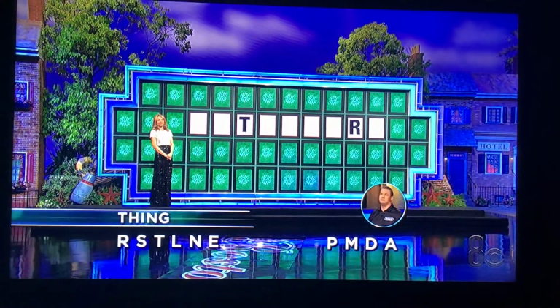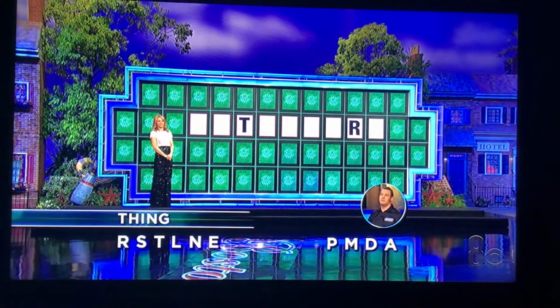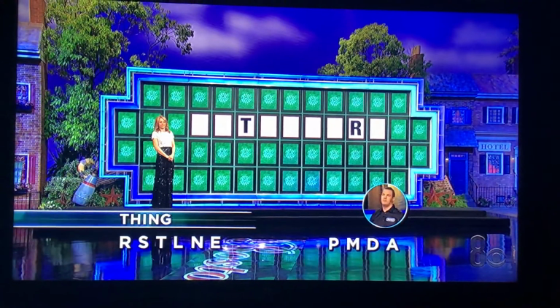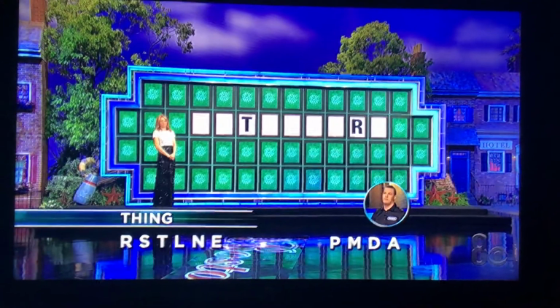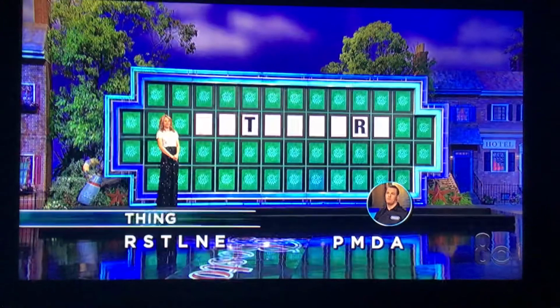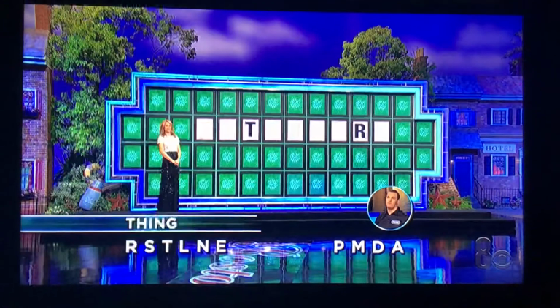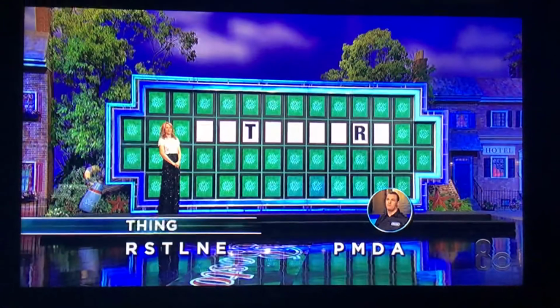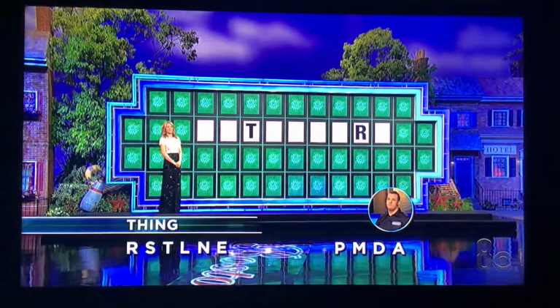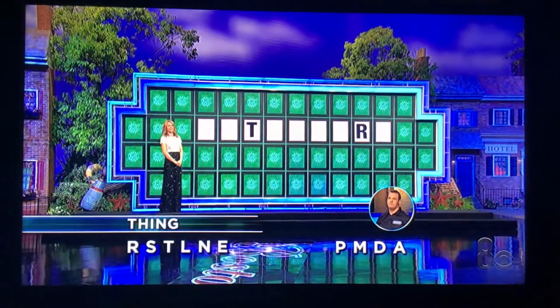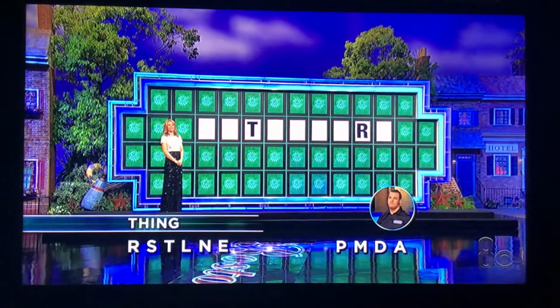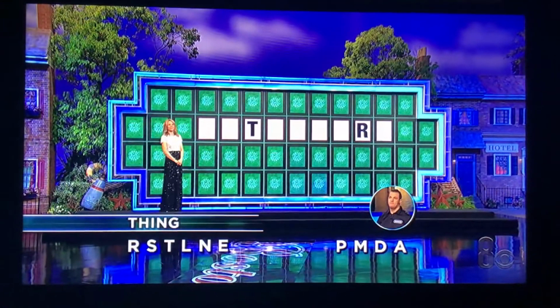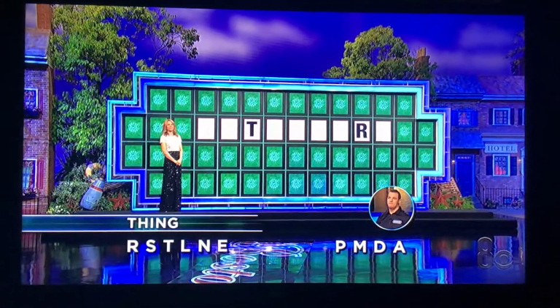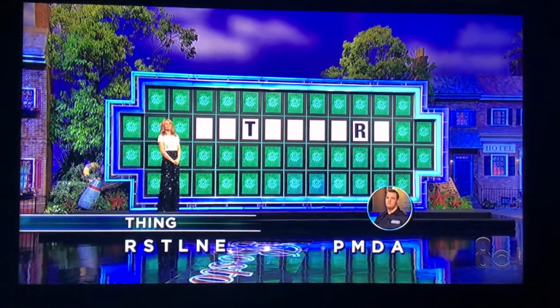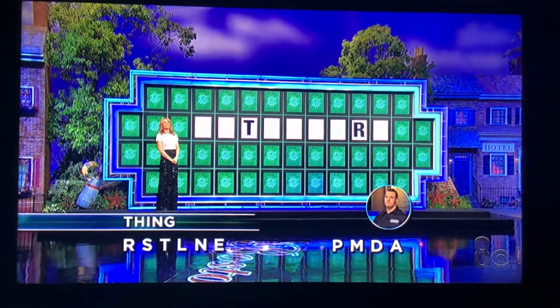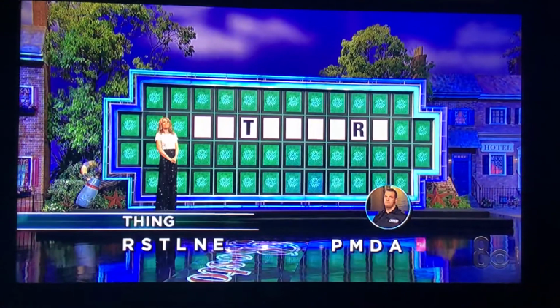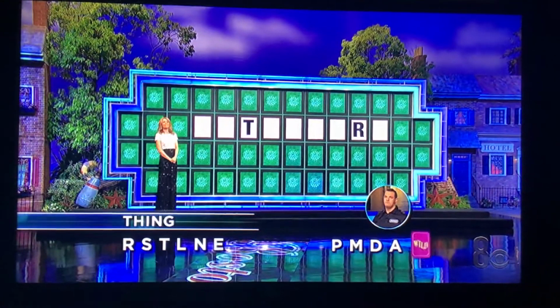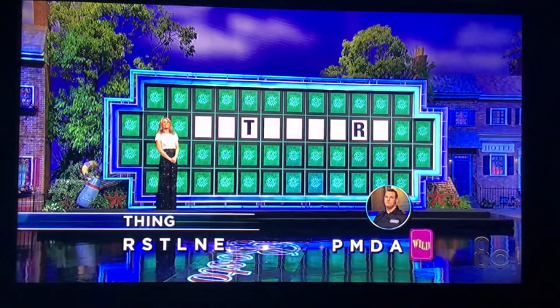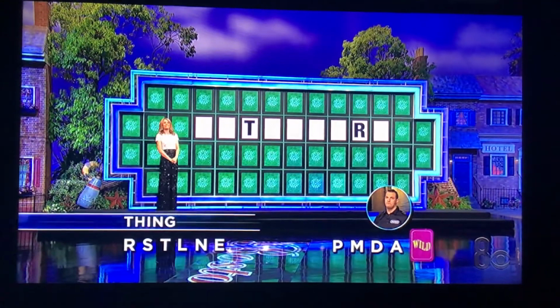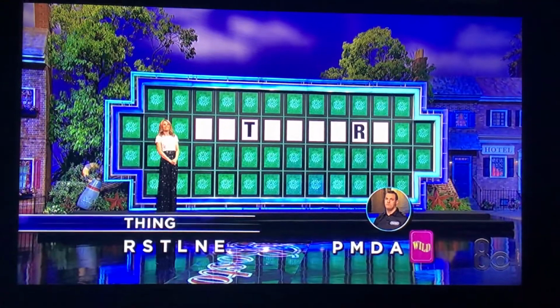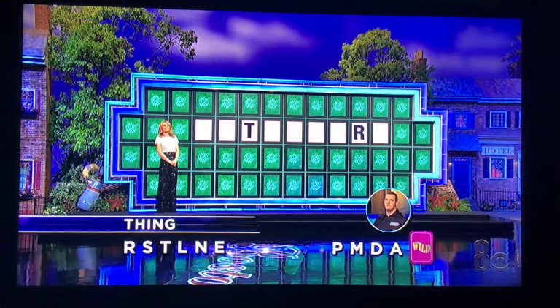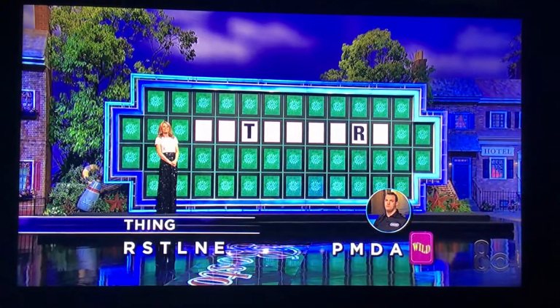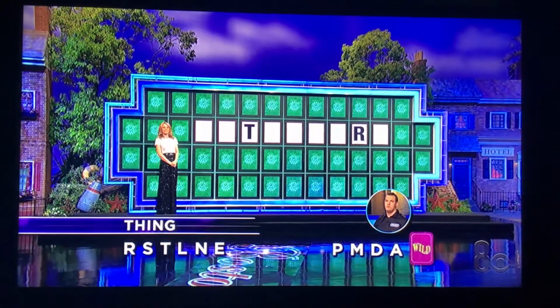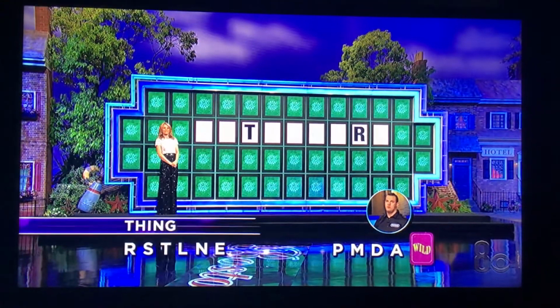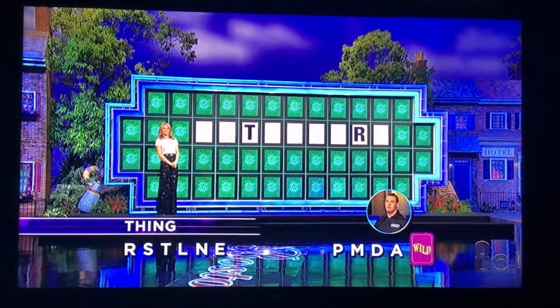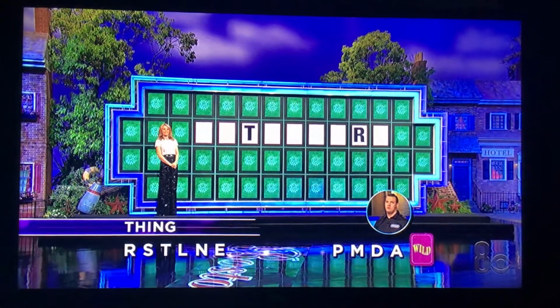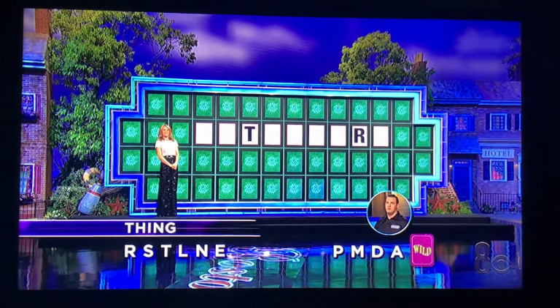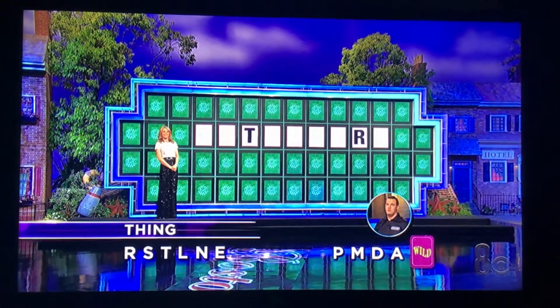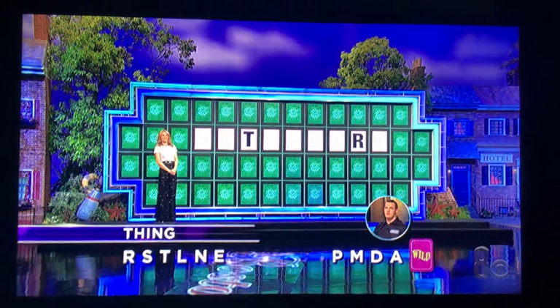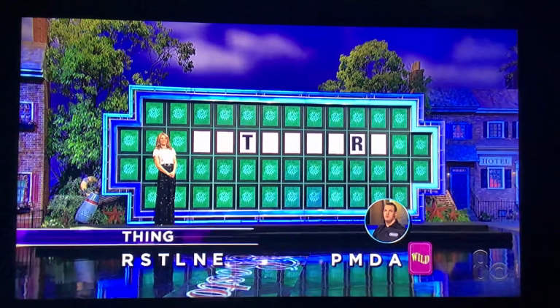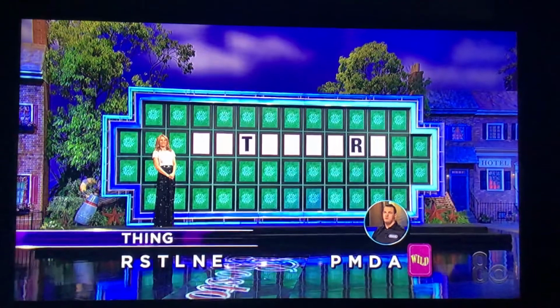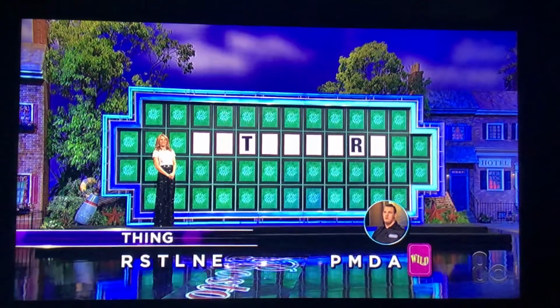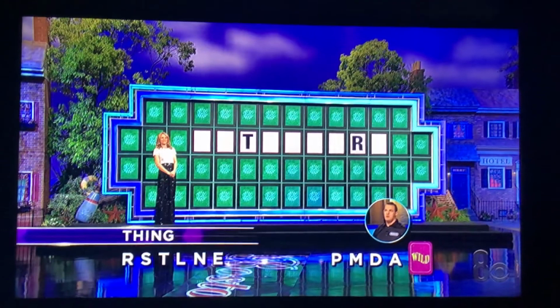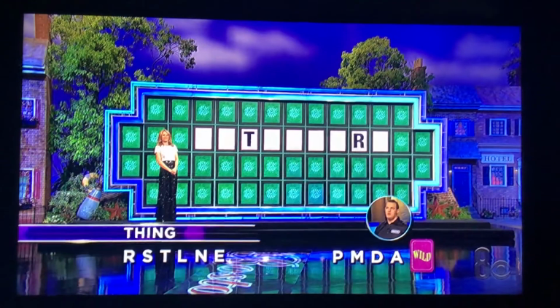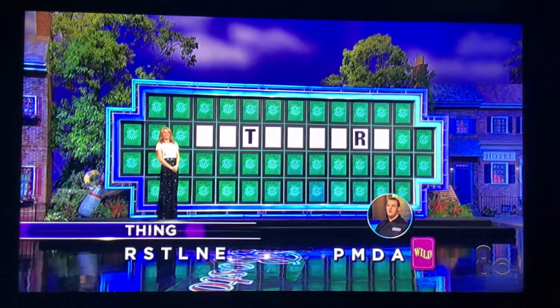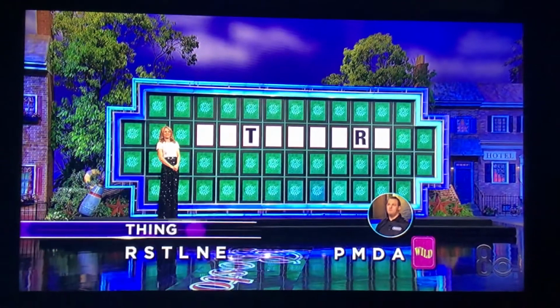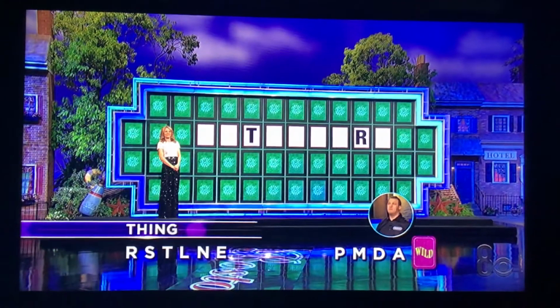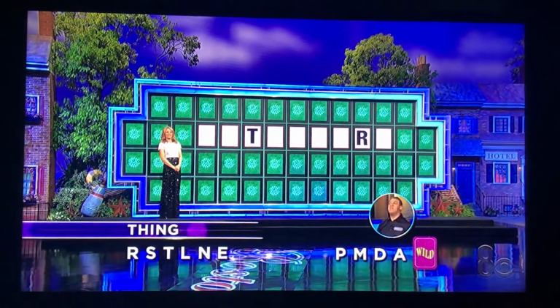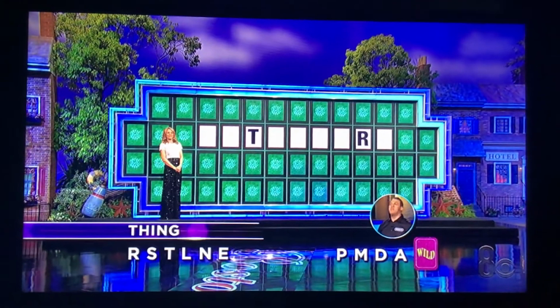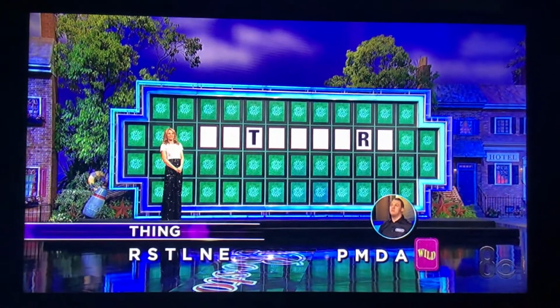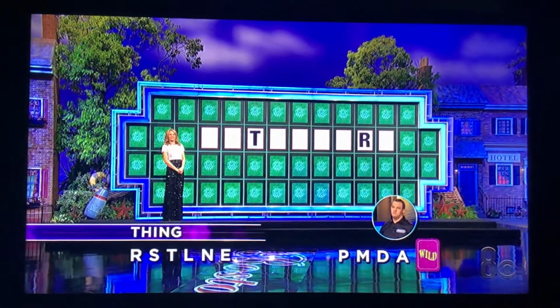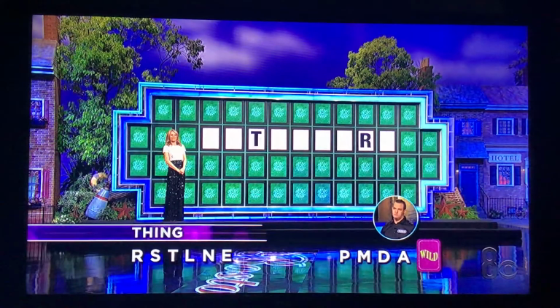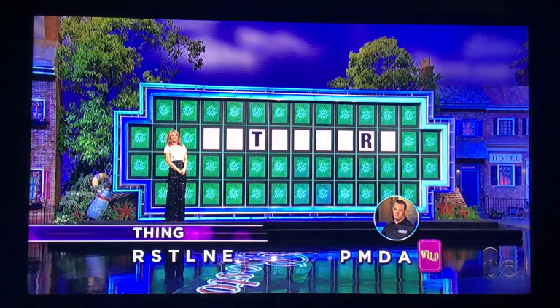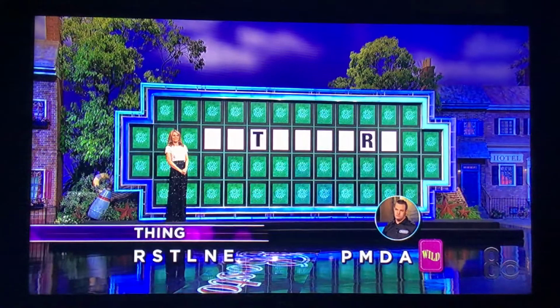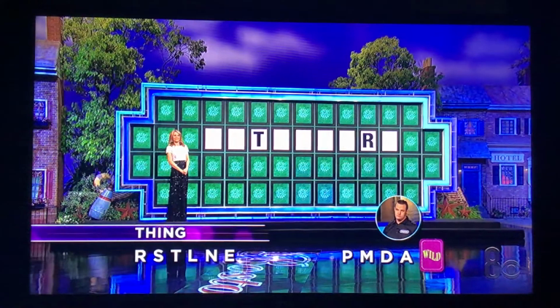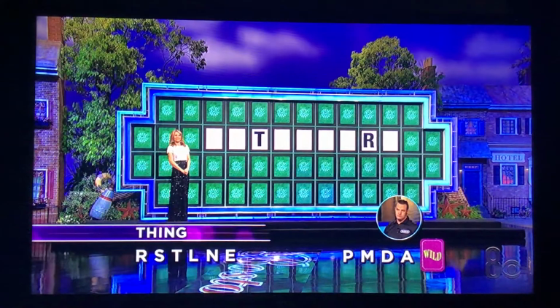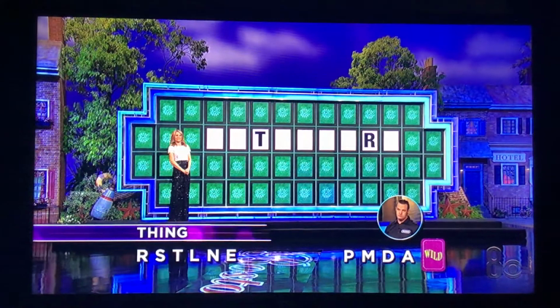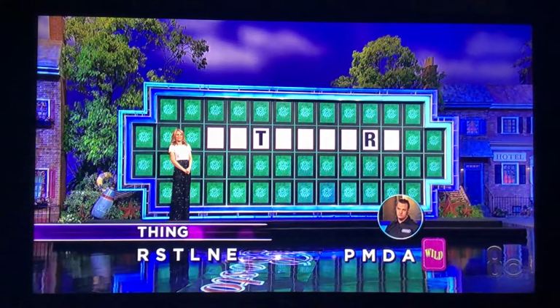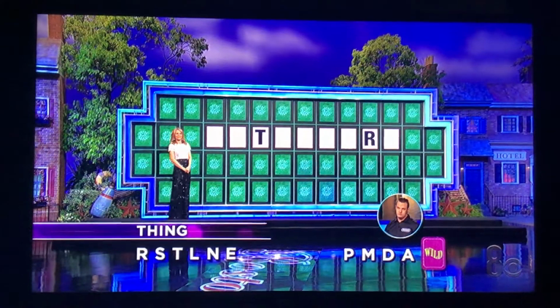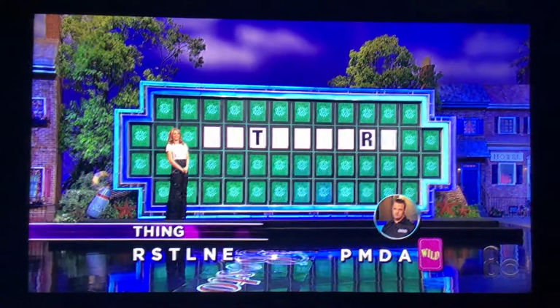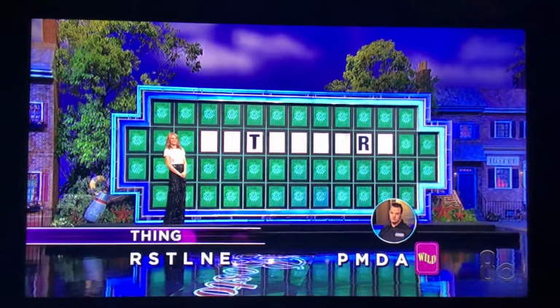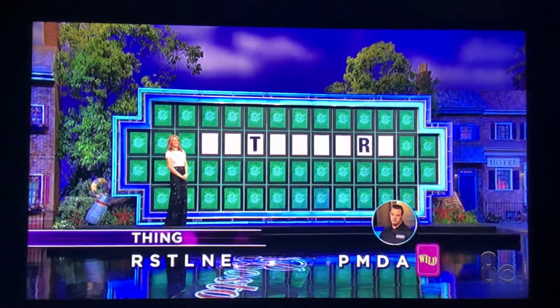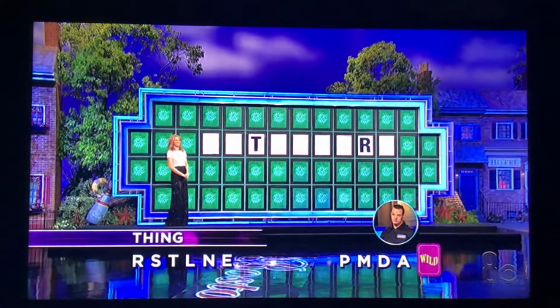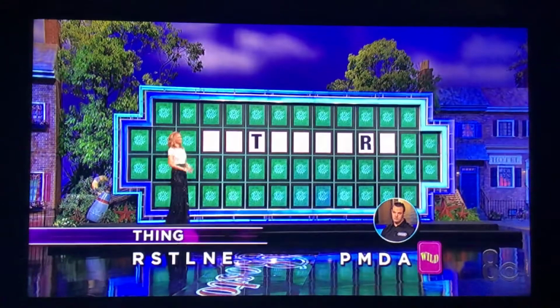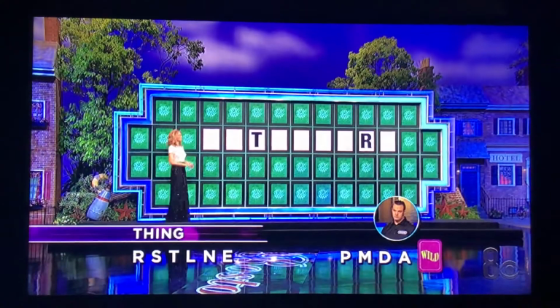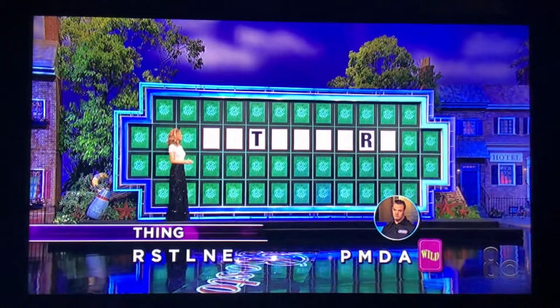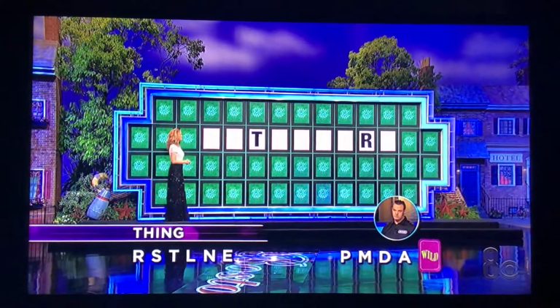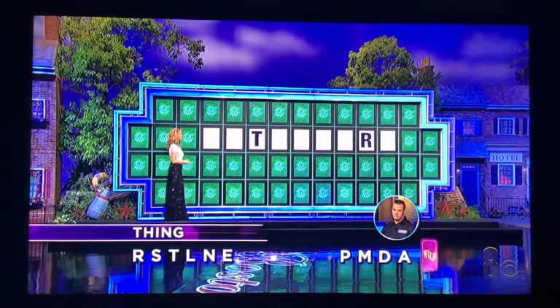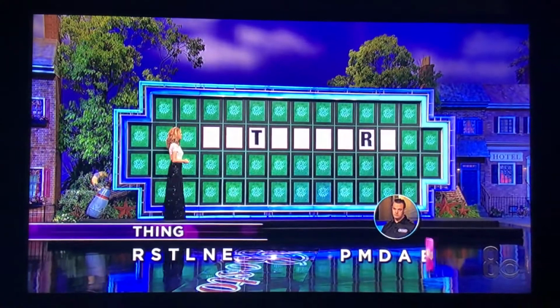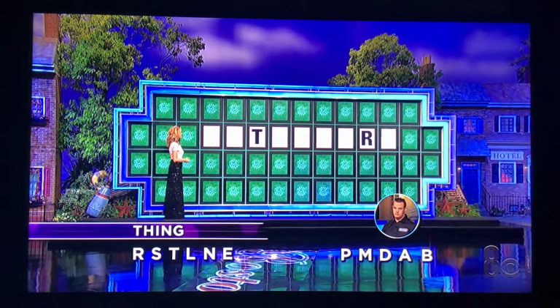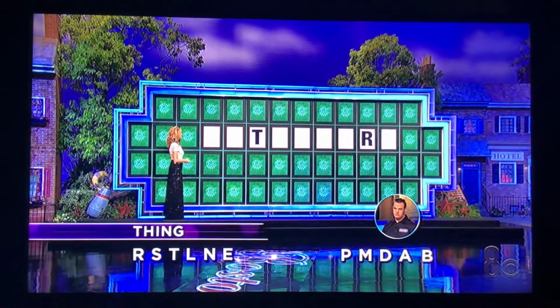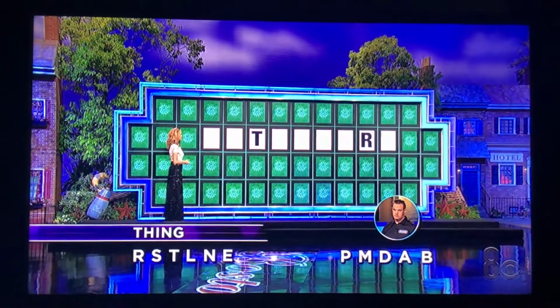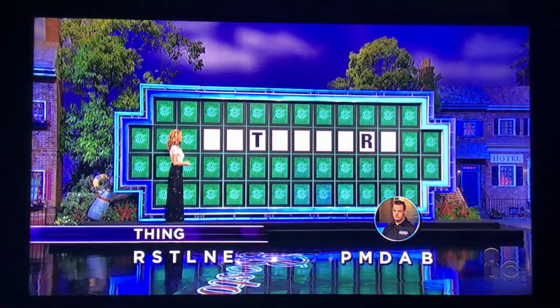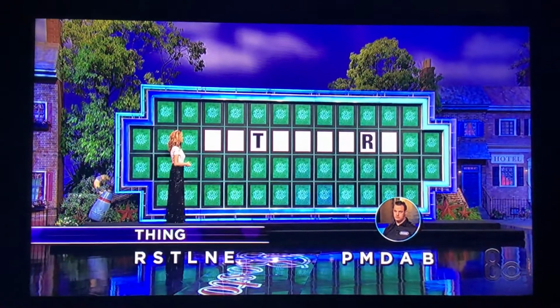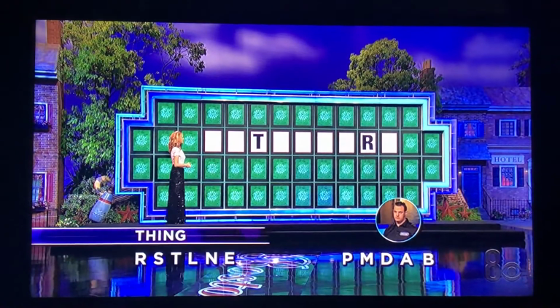And you have your wild card. You get one more consonant. Which one would you like? B. And see how the office works out for you.